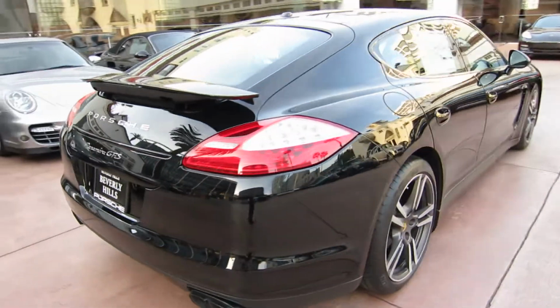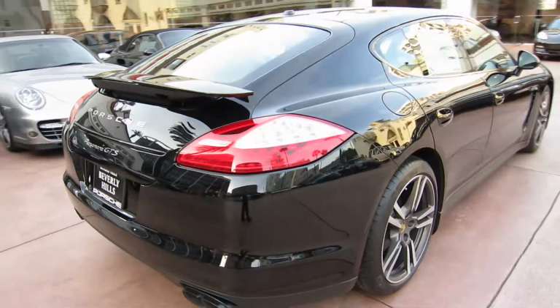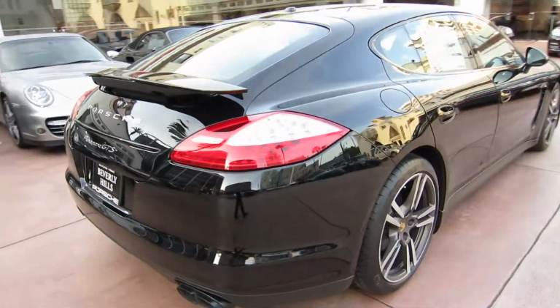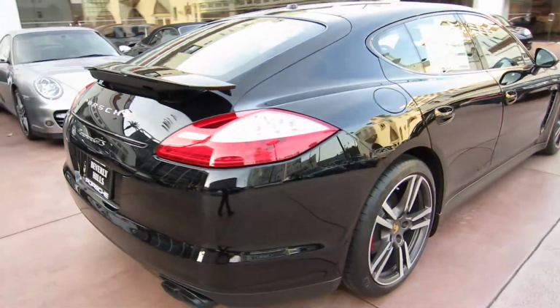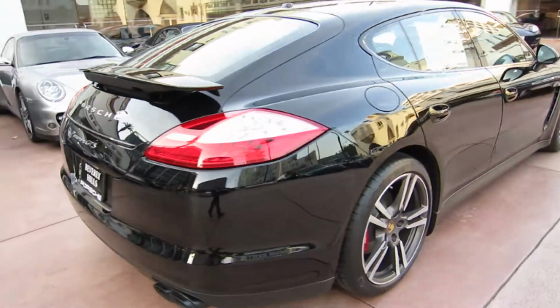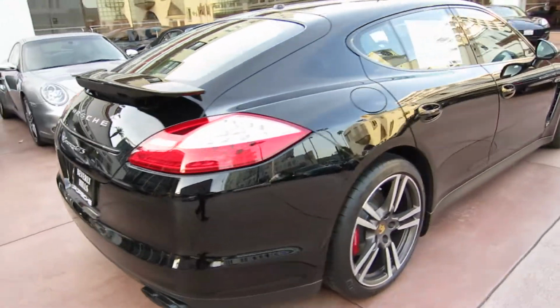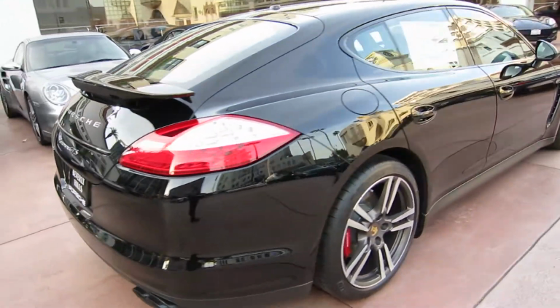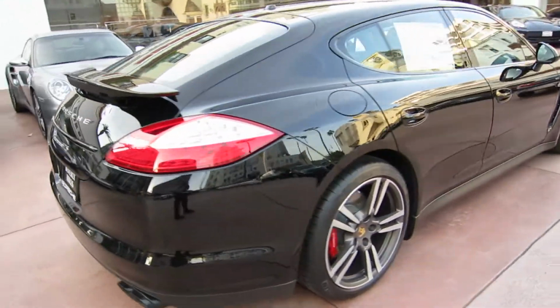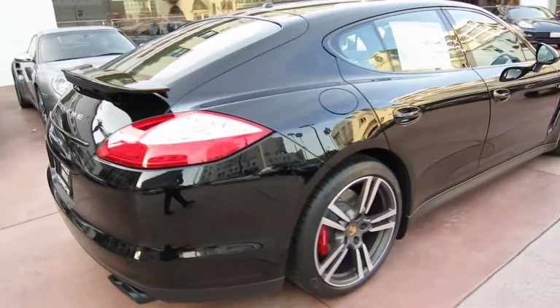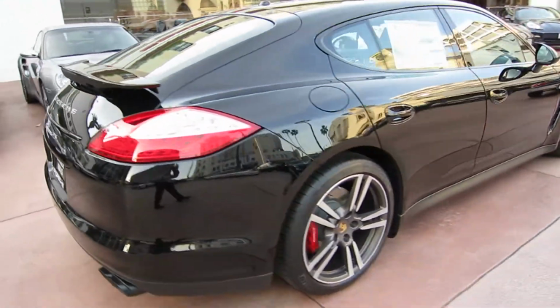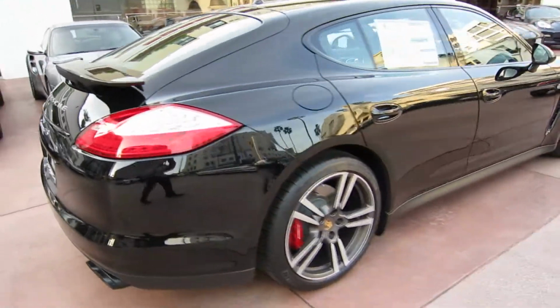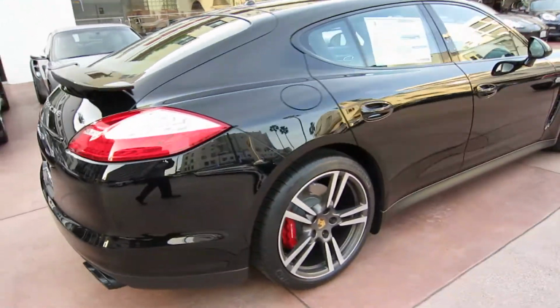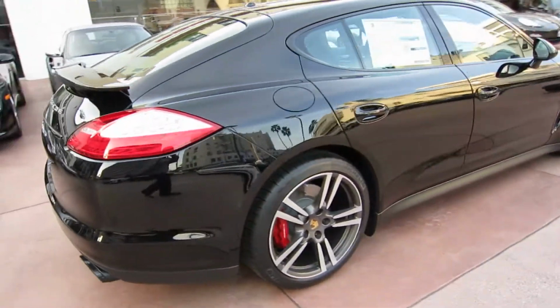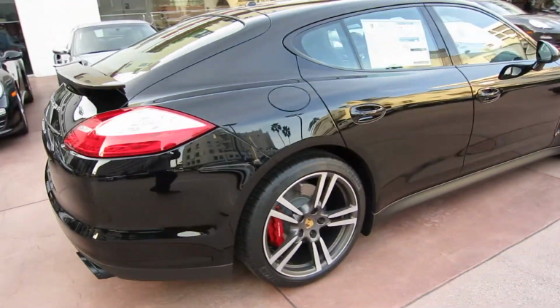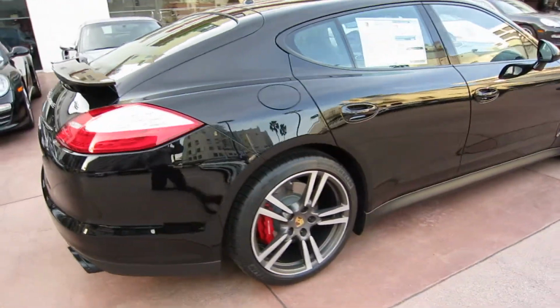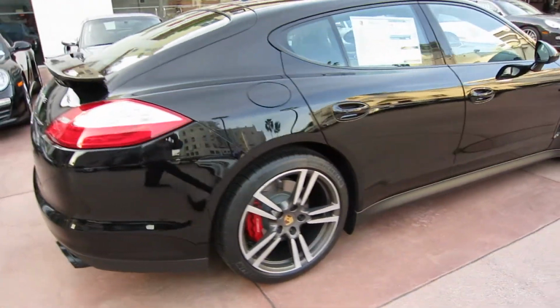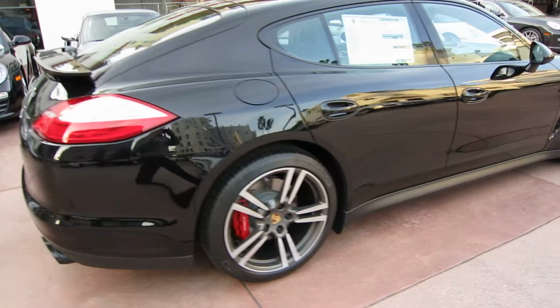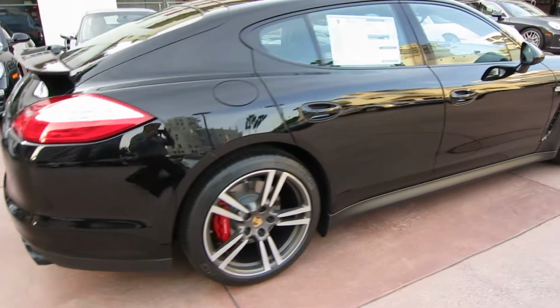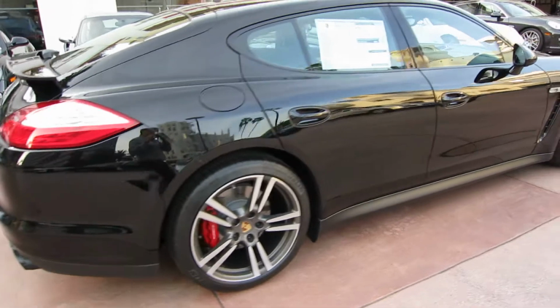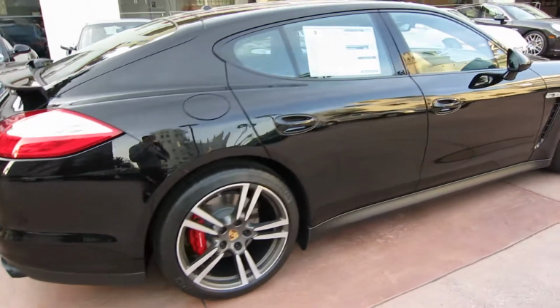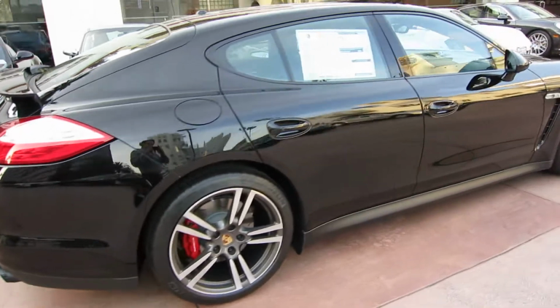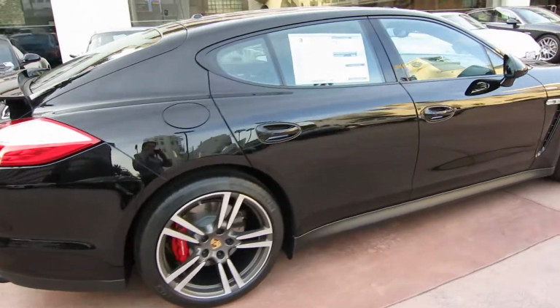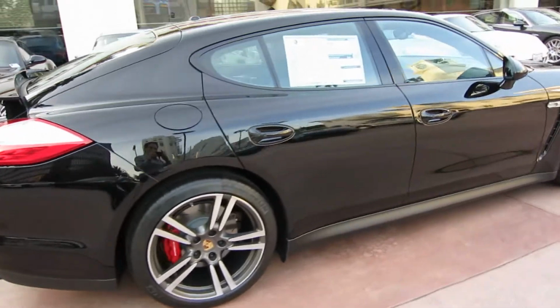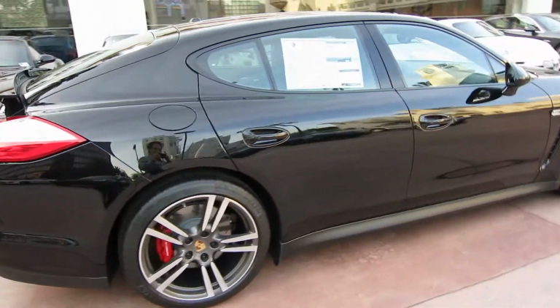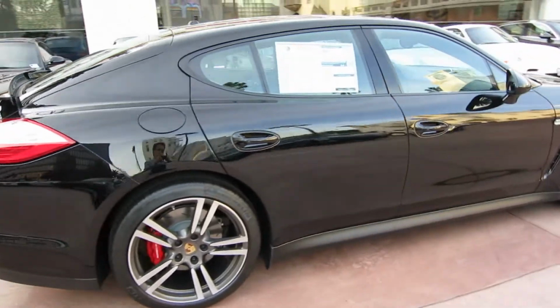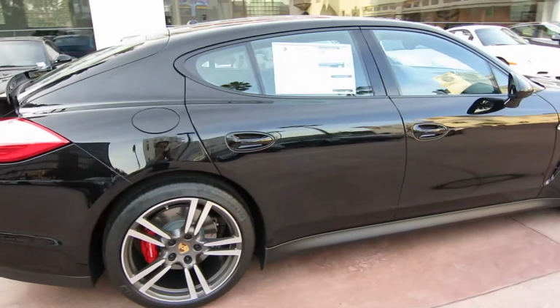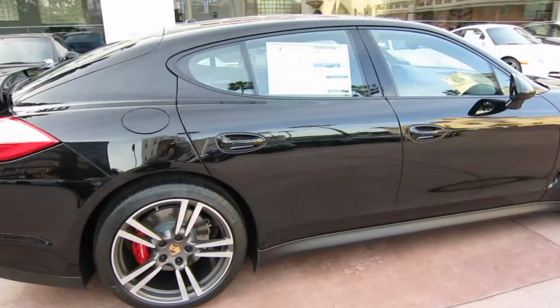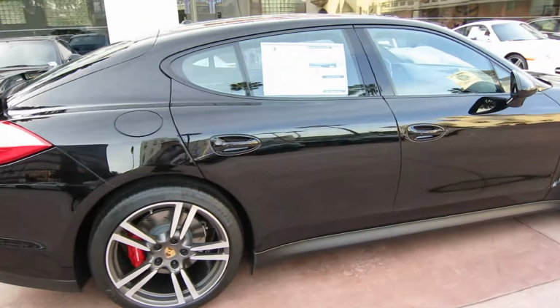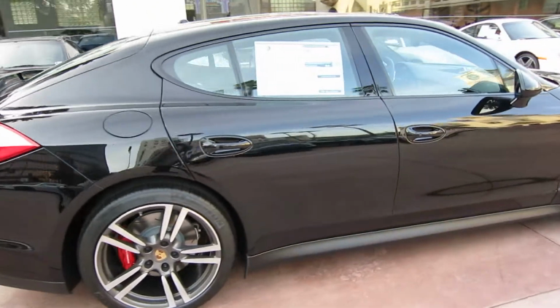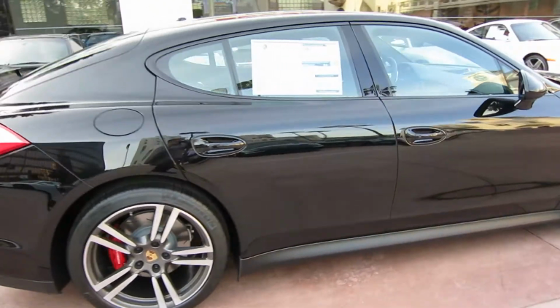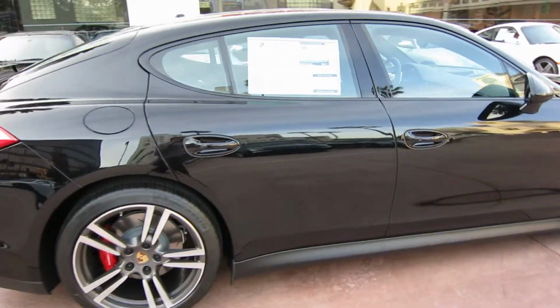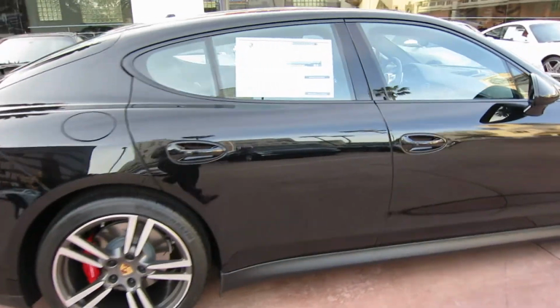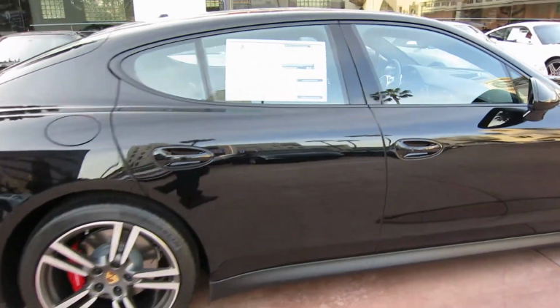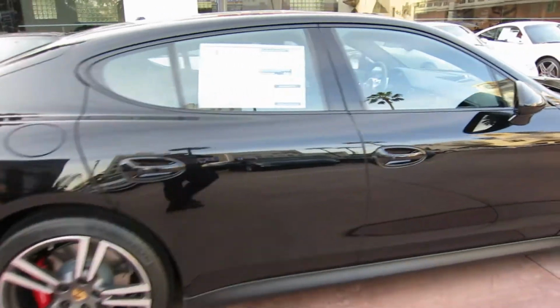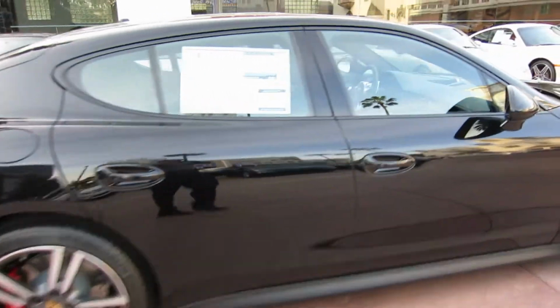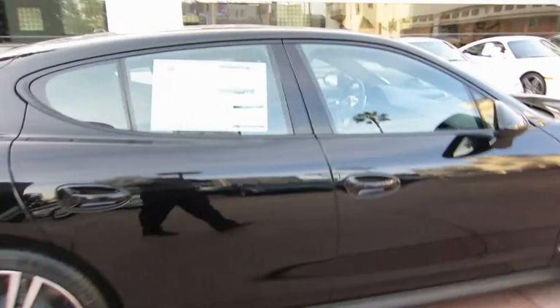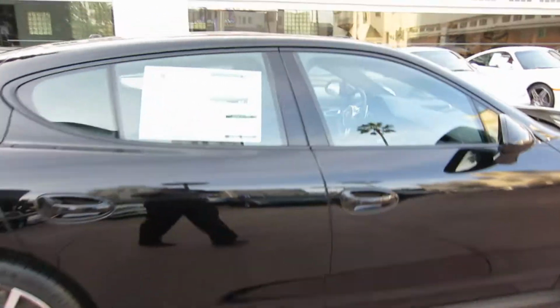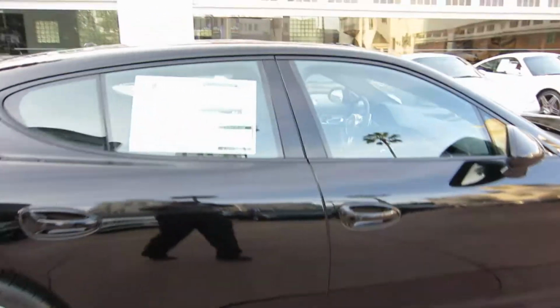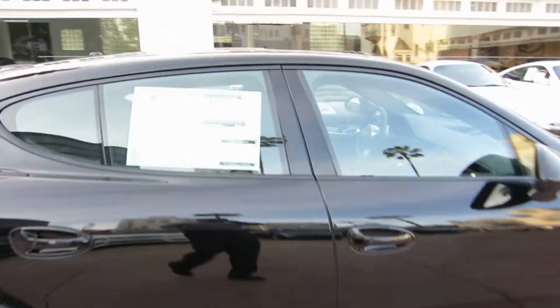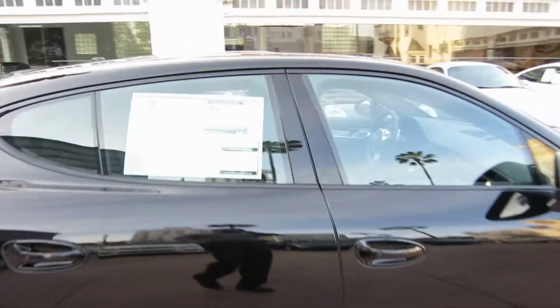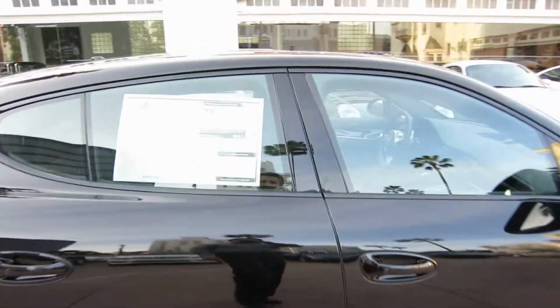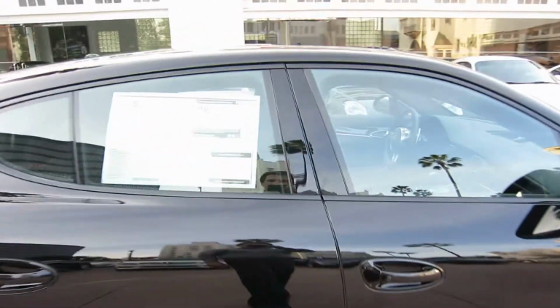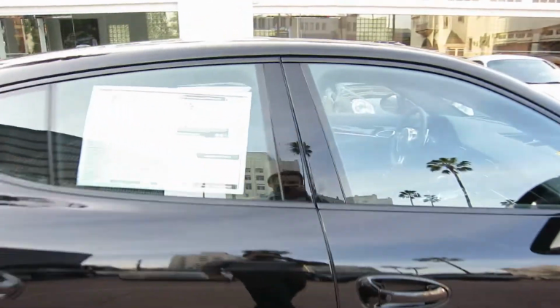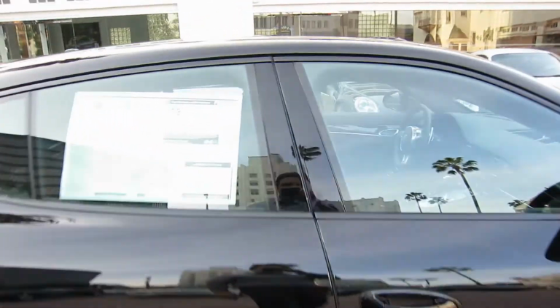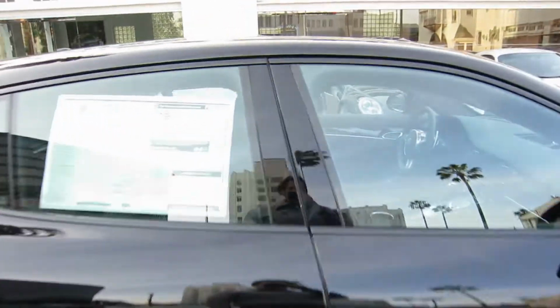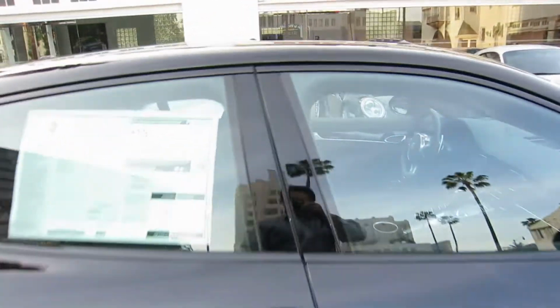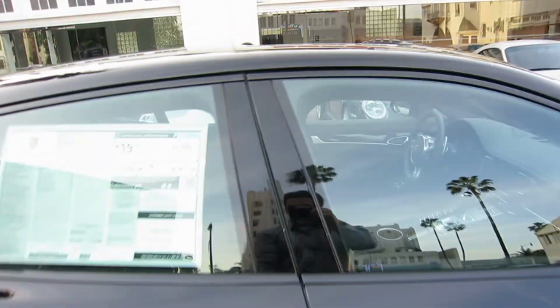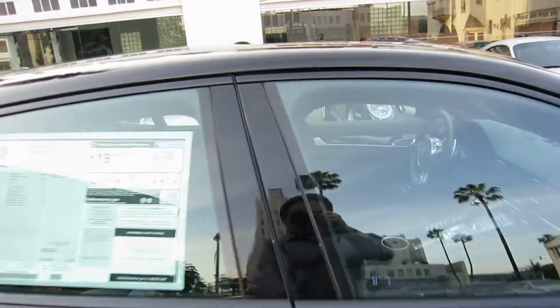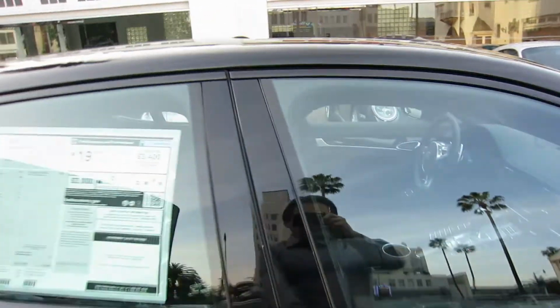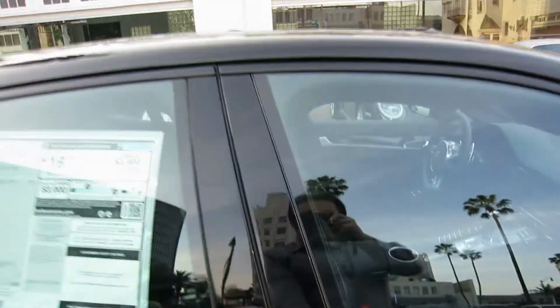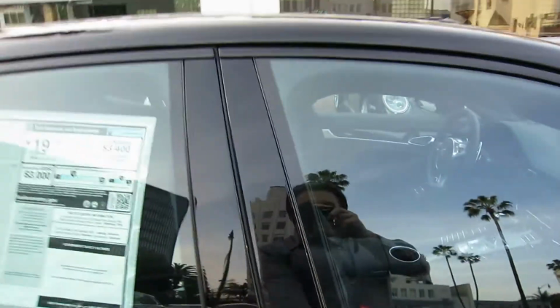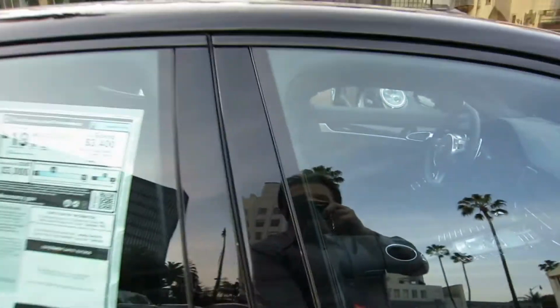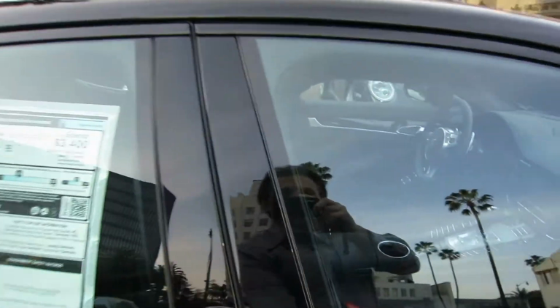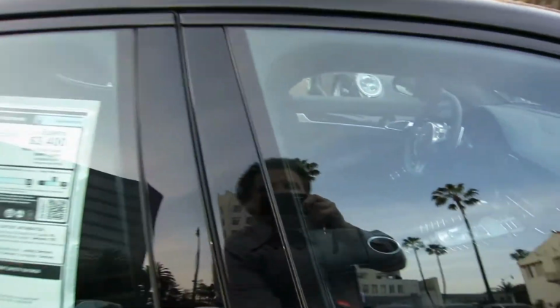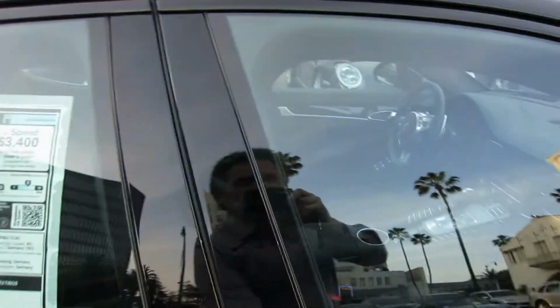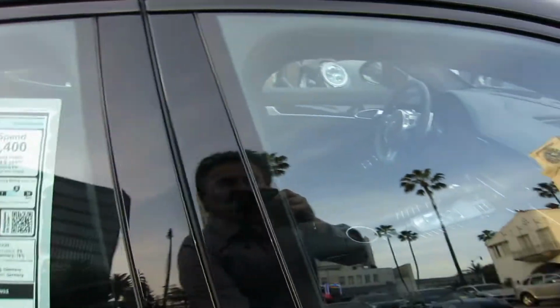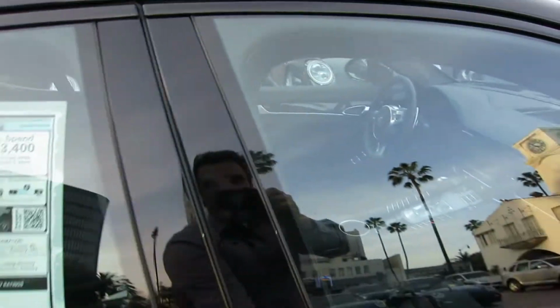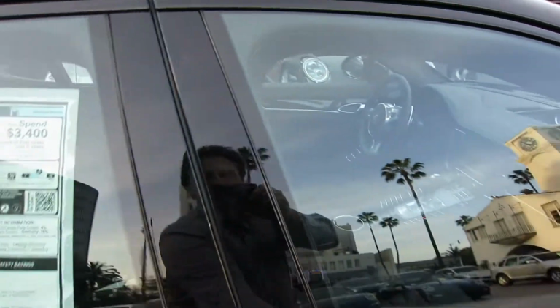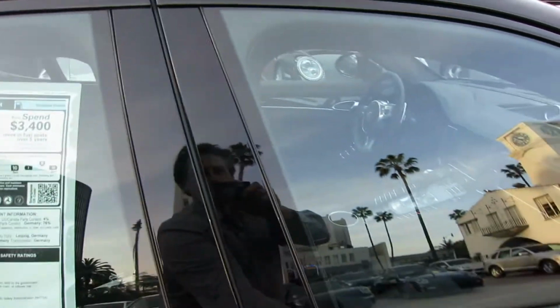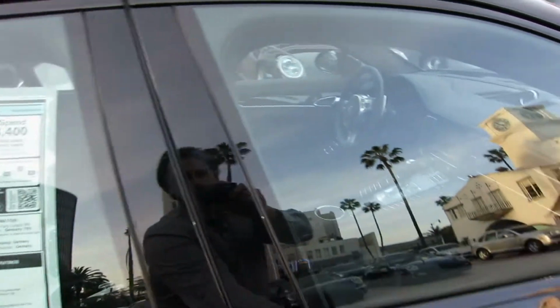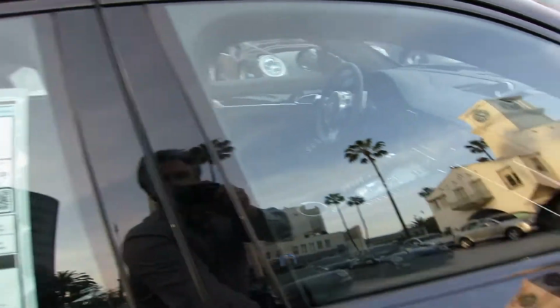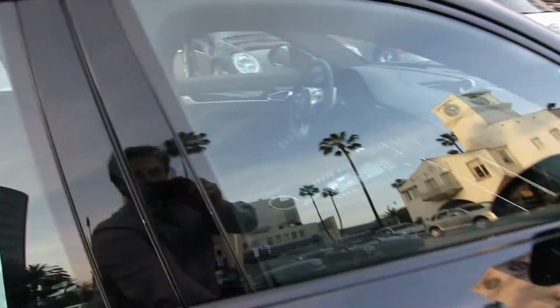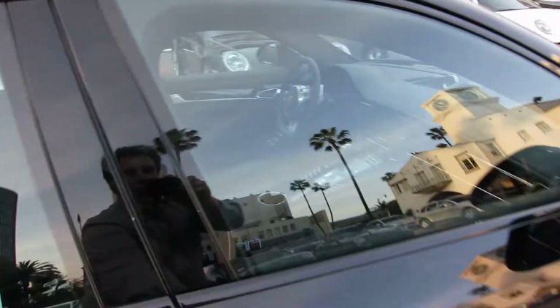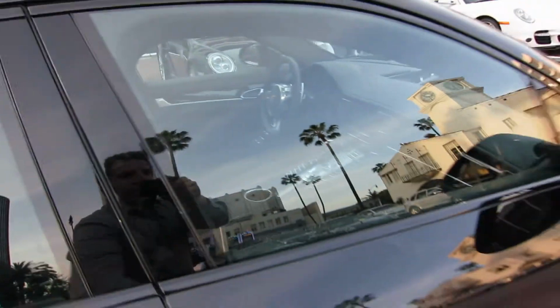The interior is great too. You've got turbo wheels on it and a blacked-out exterior trim.